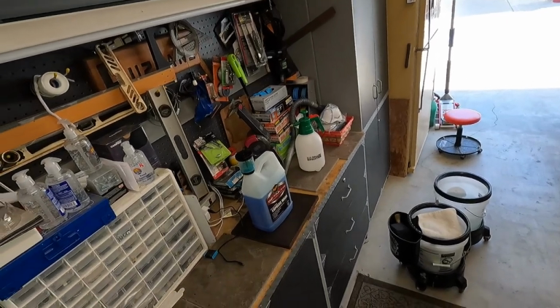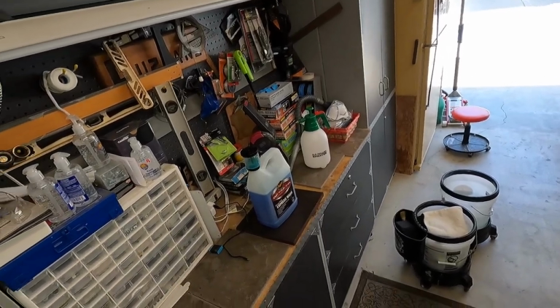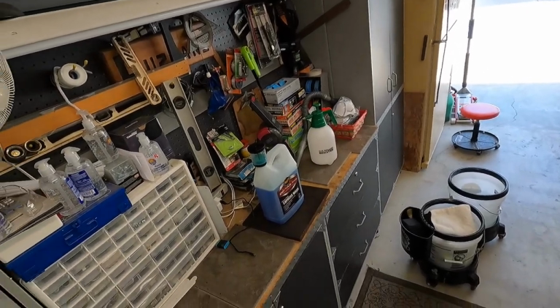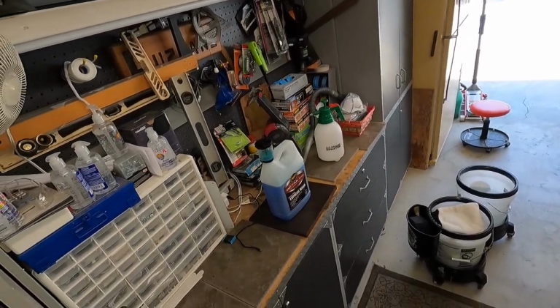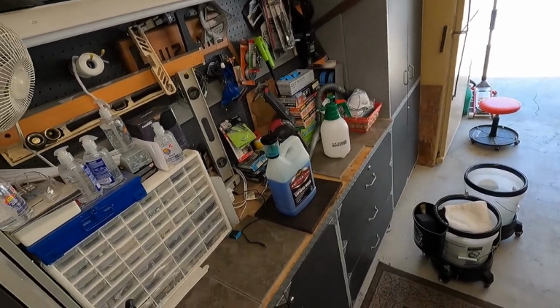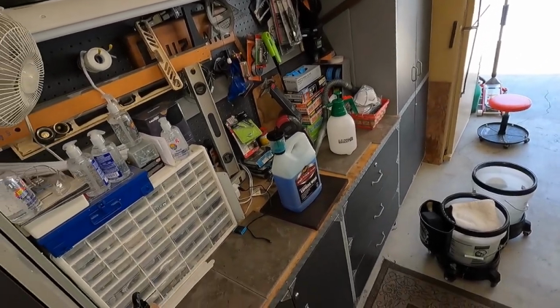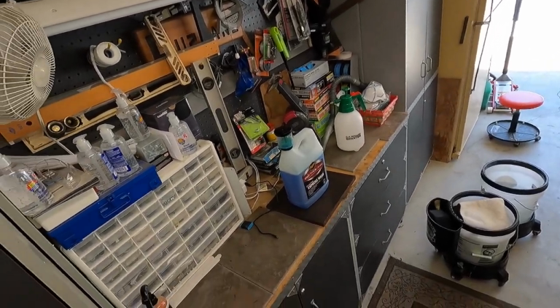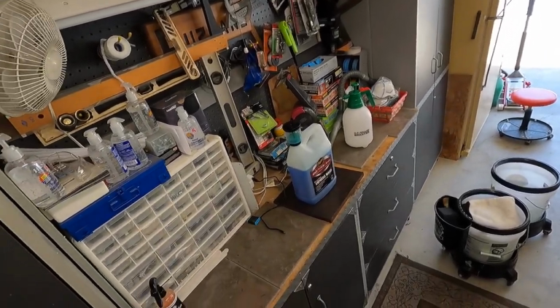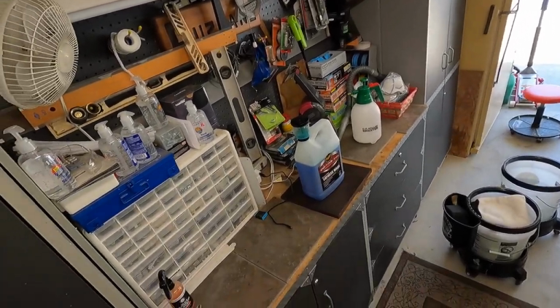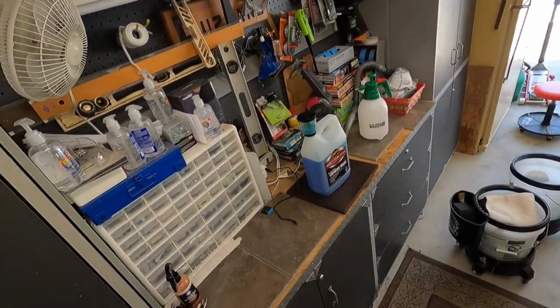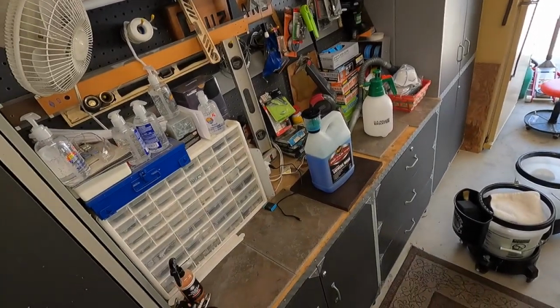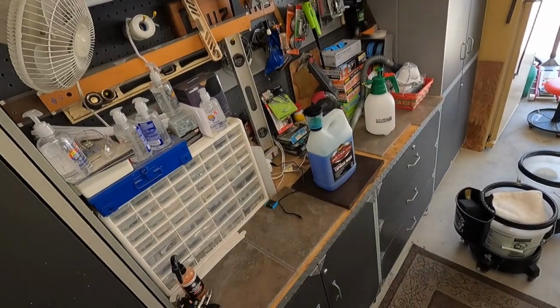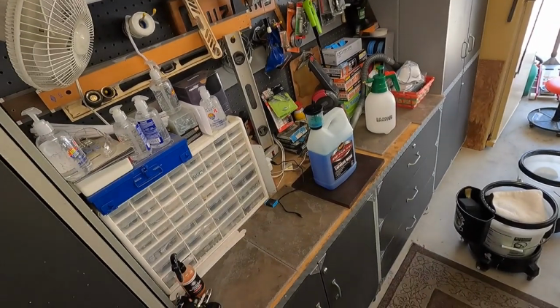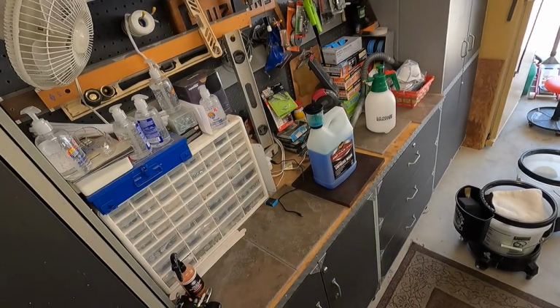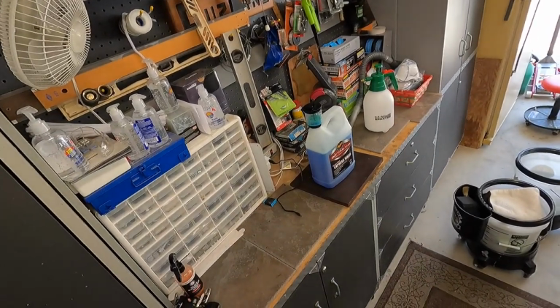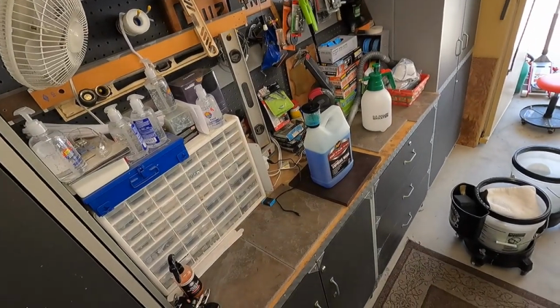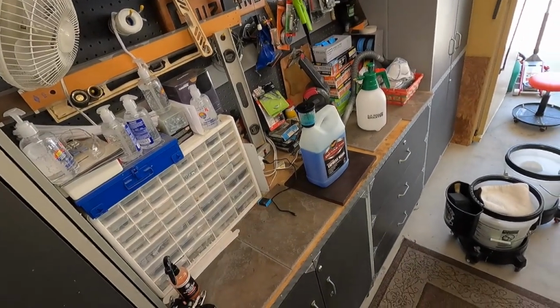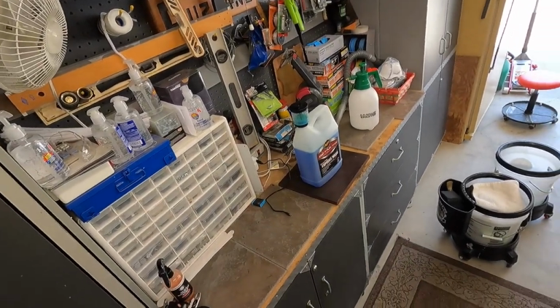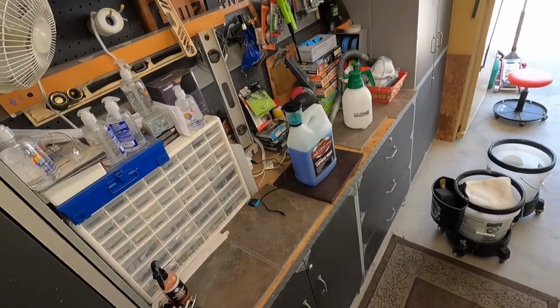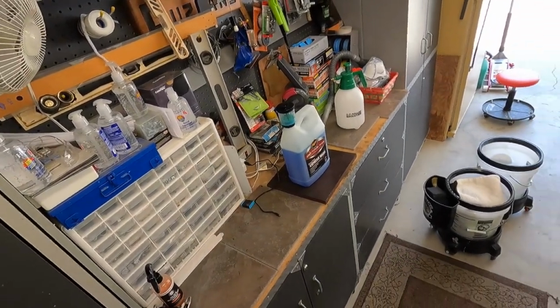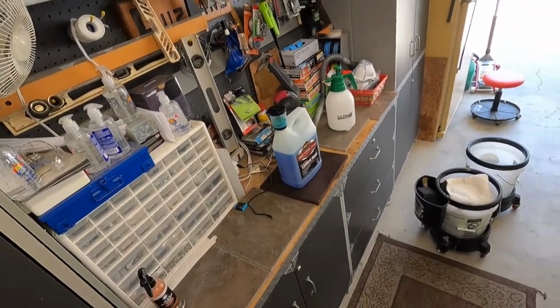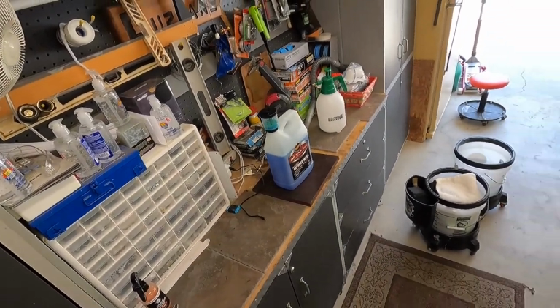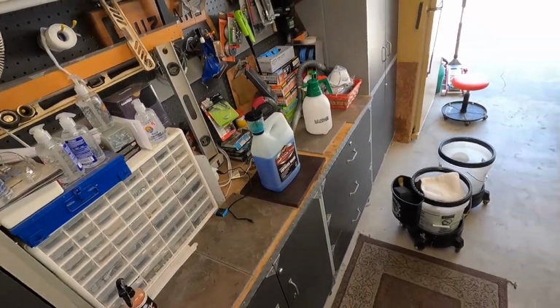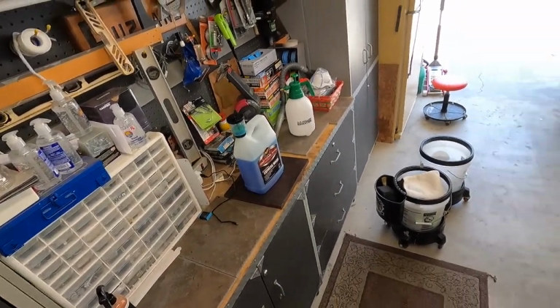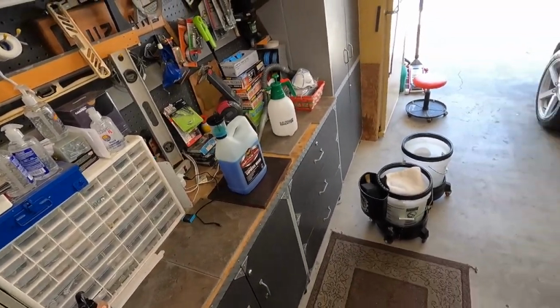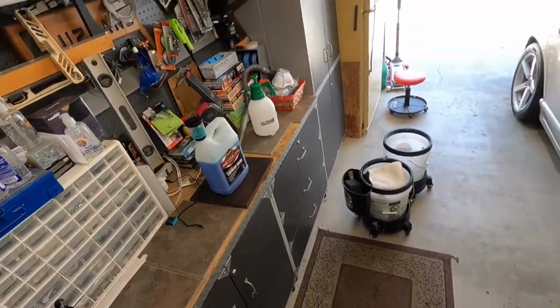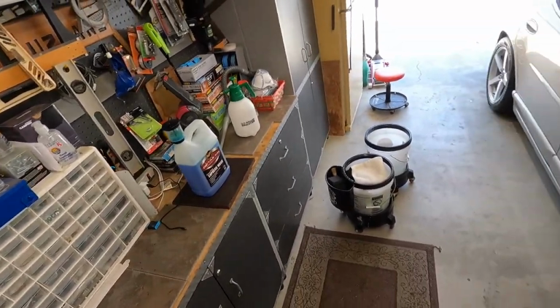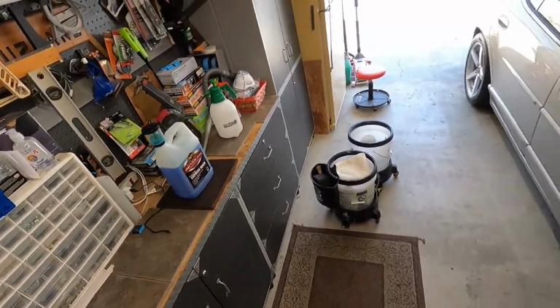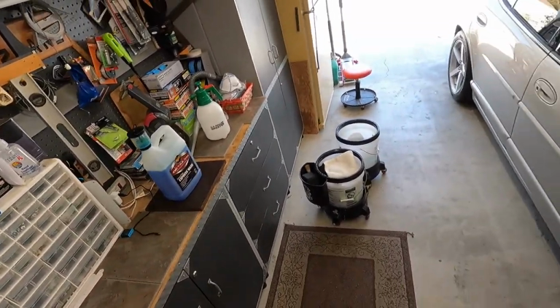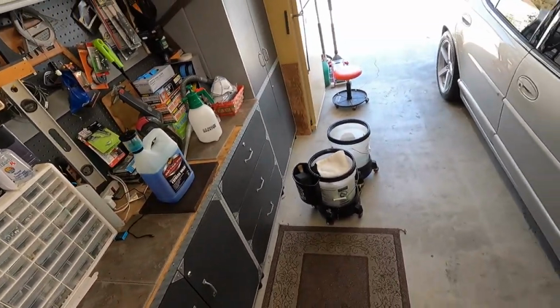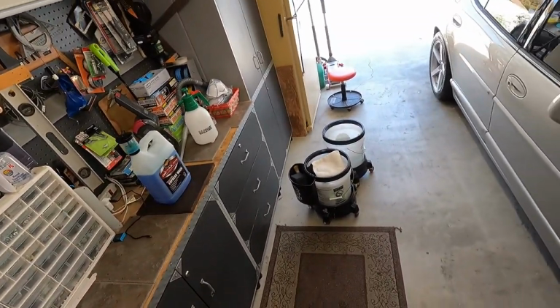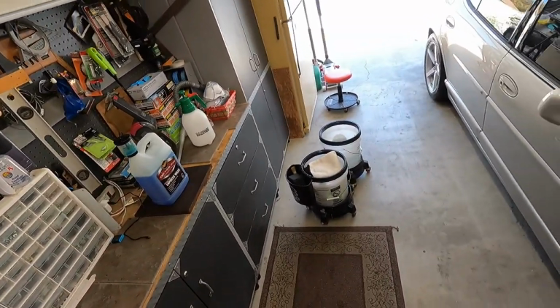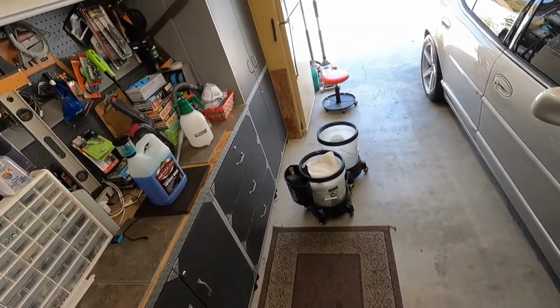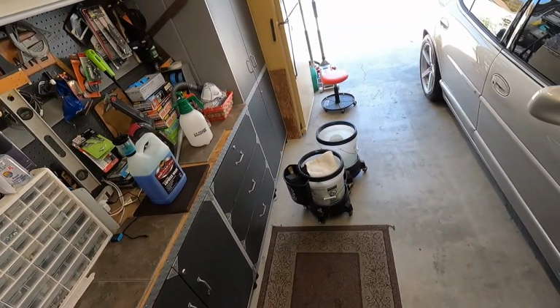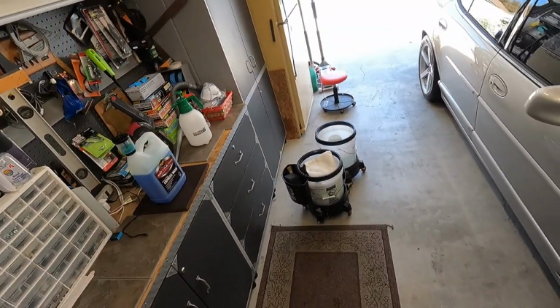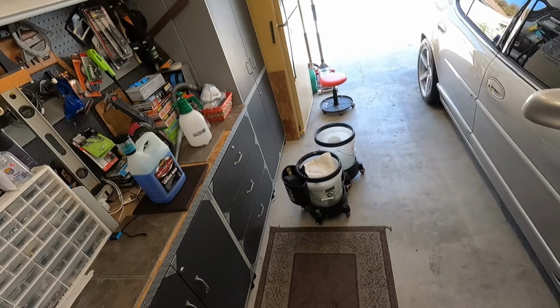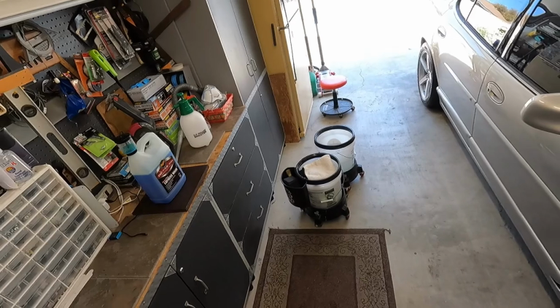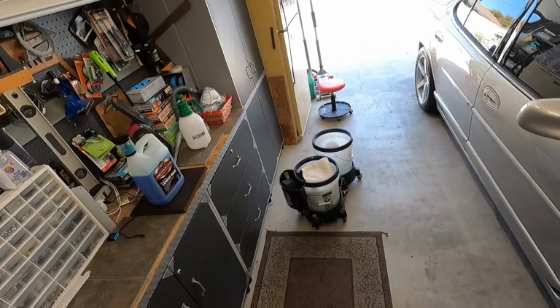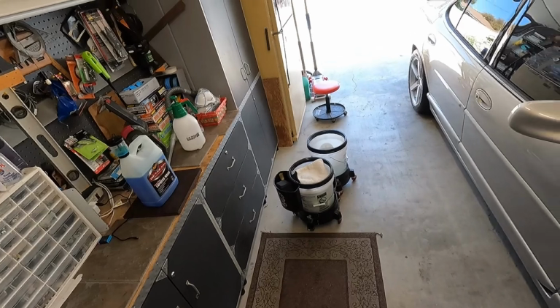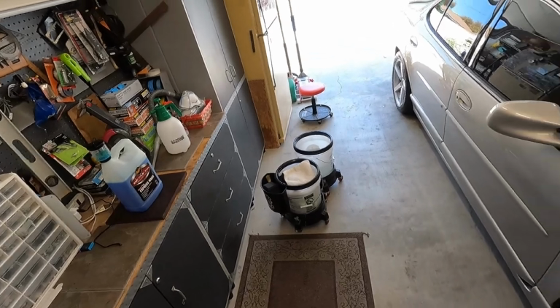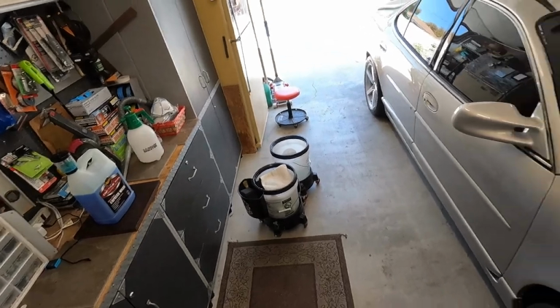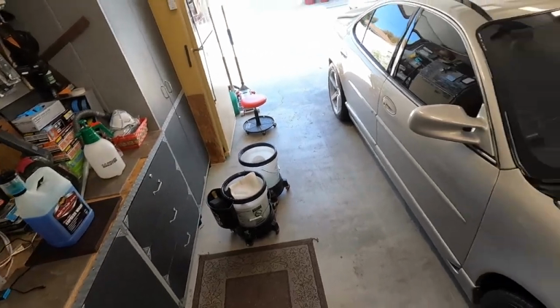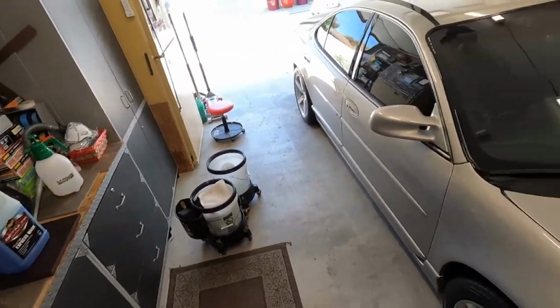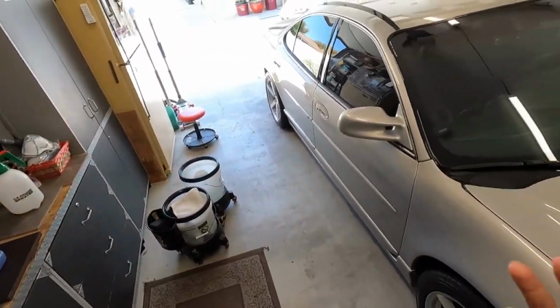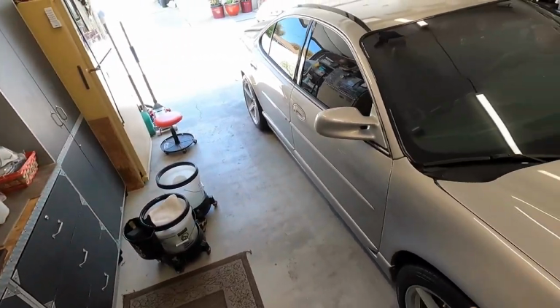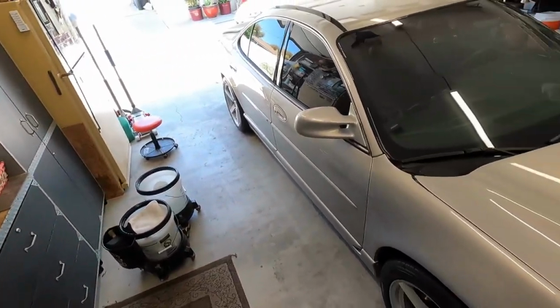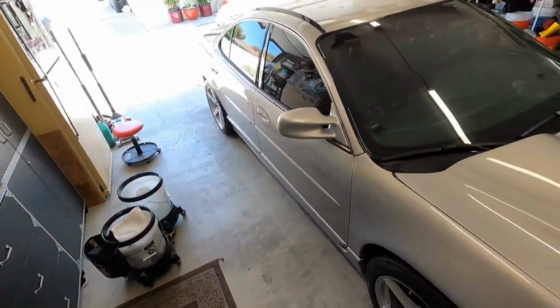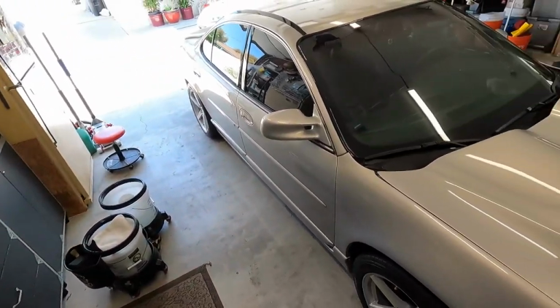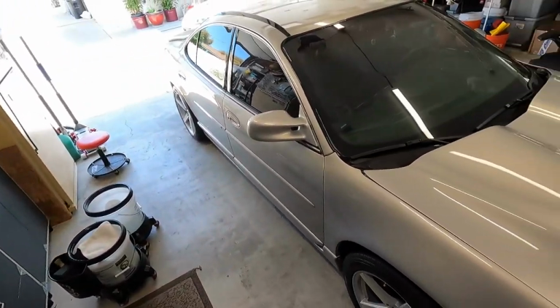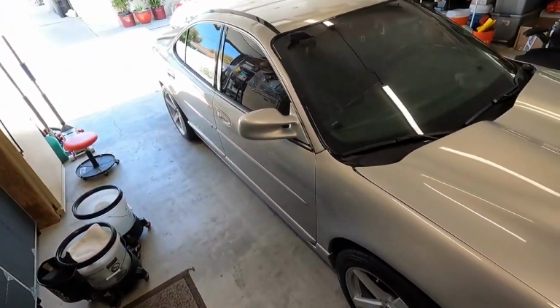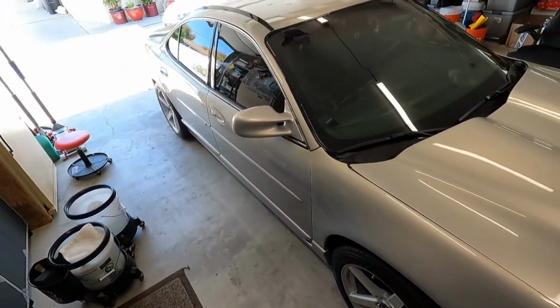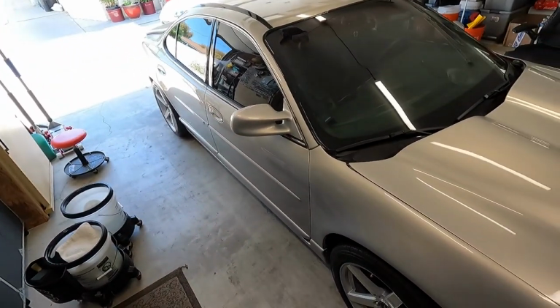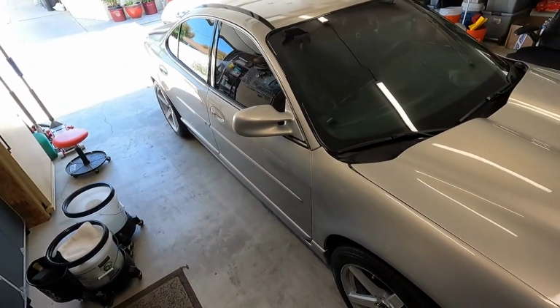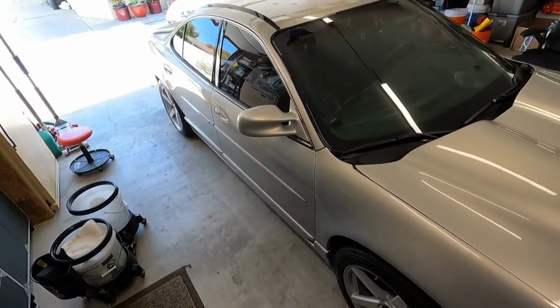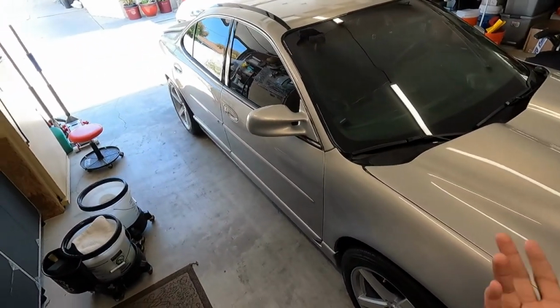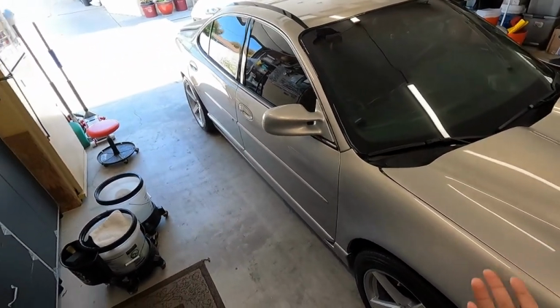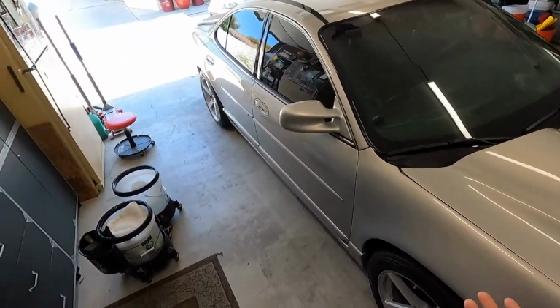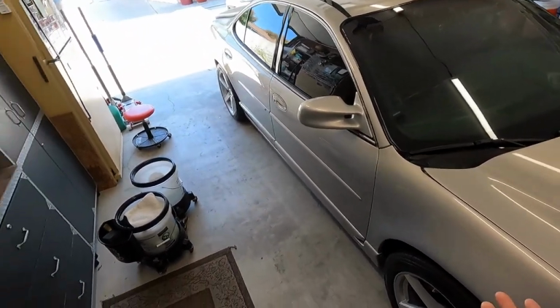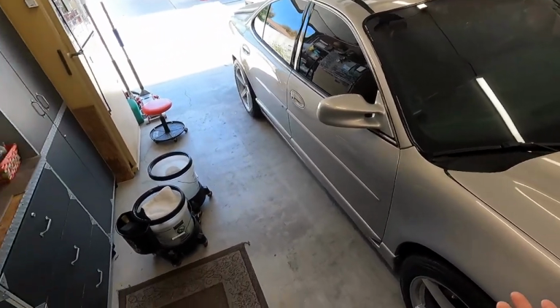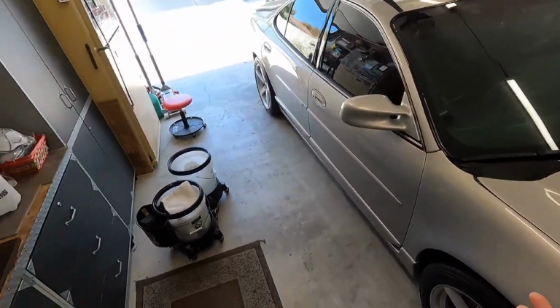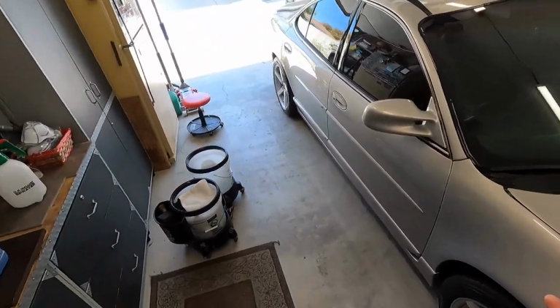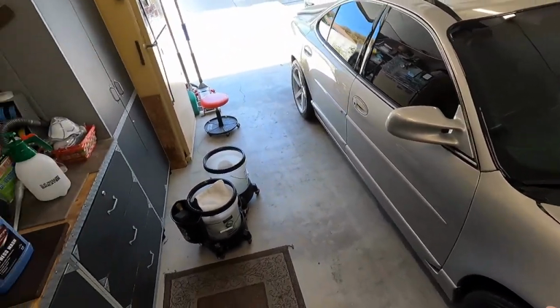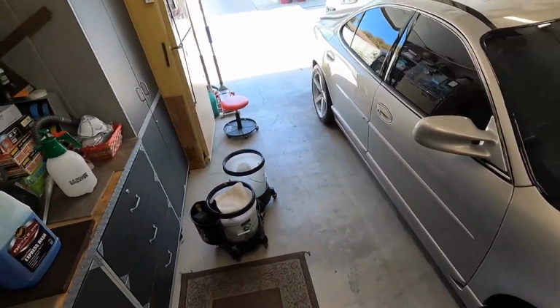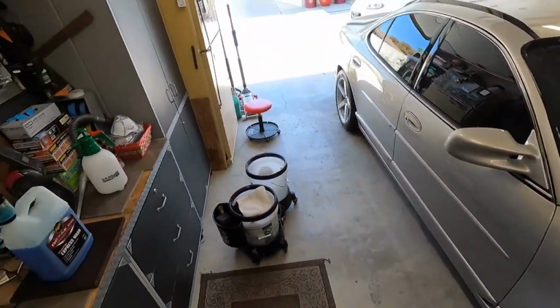Hey everyone, welcome back to the channel. Today's topic is going to be different methods of doing a rinseless wash on your vehicle.